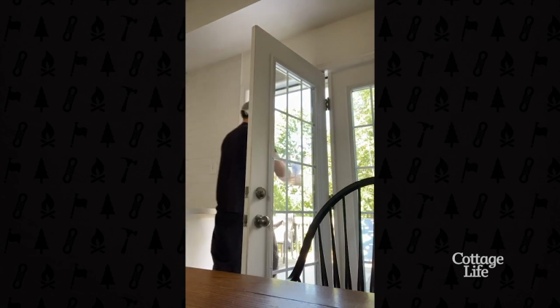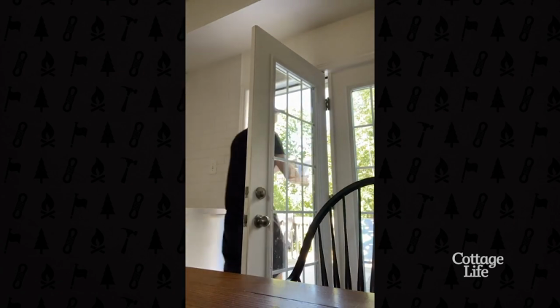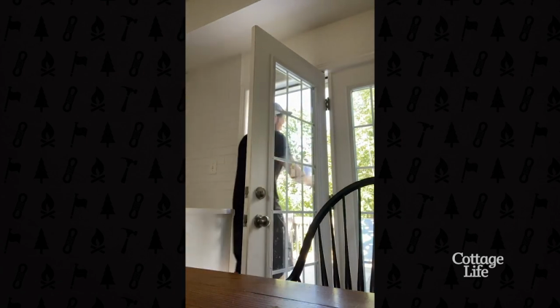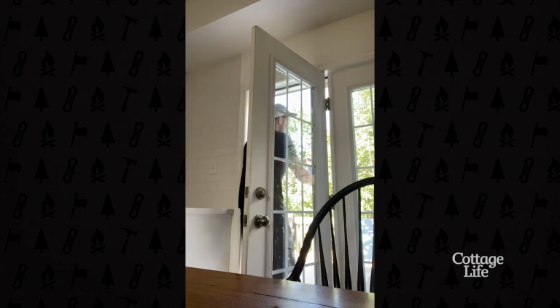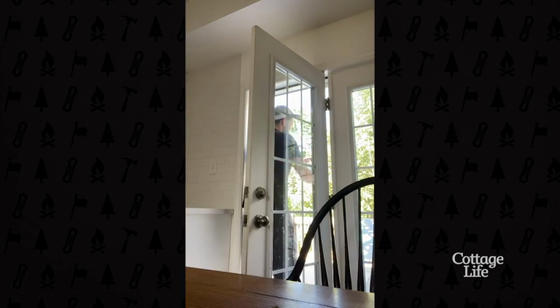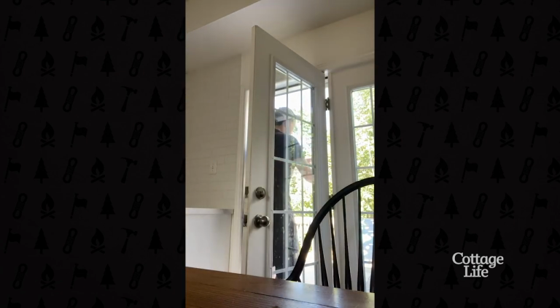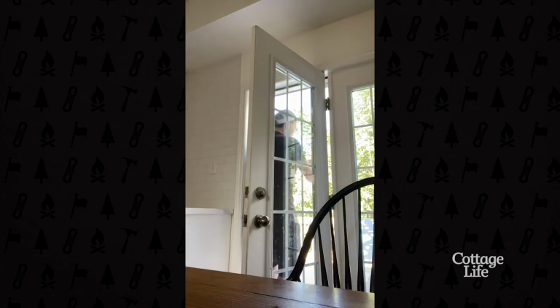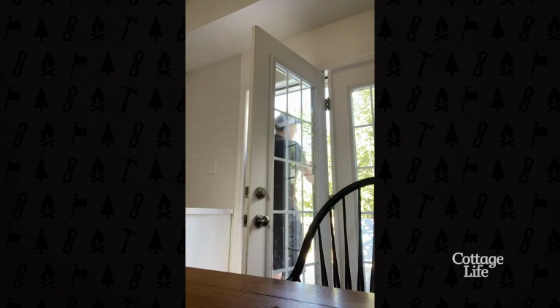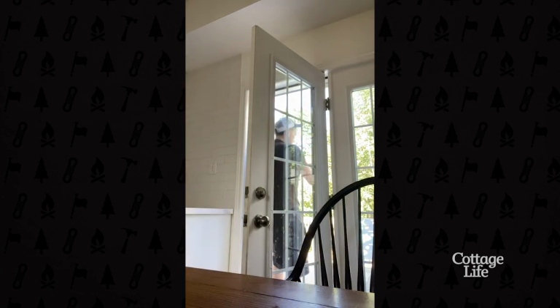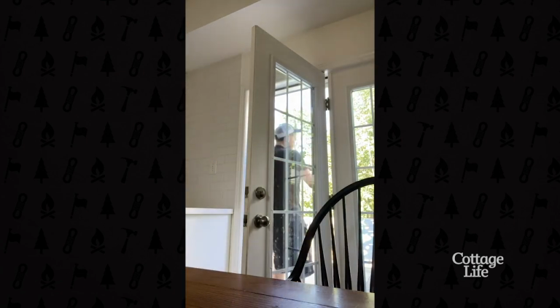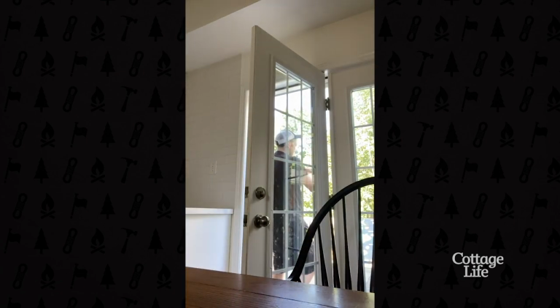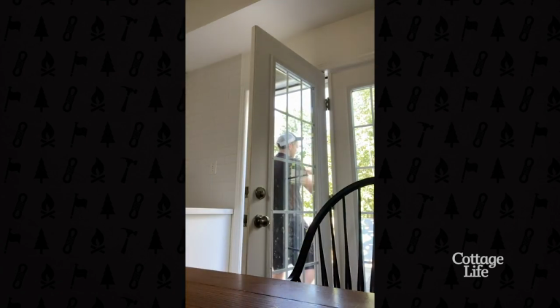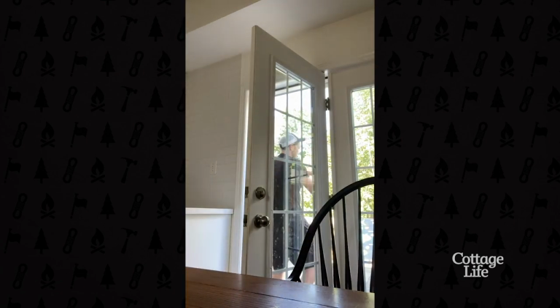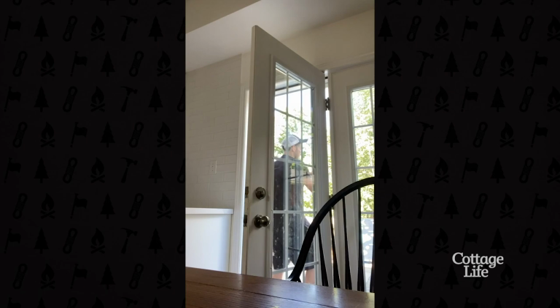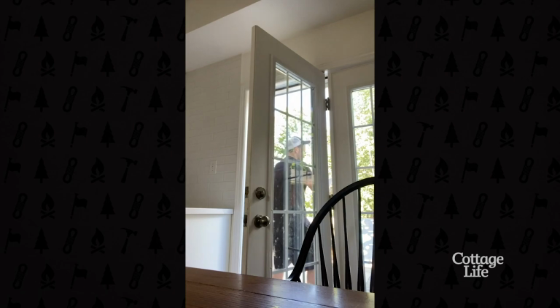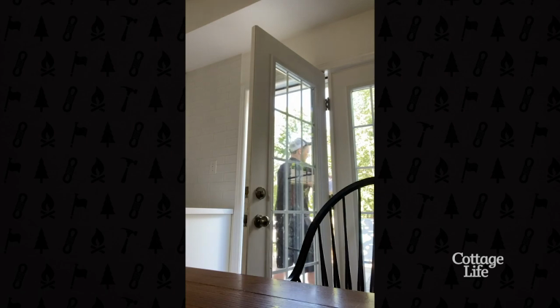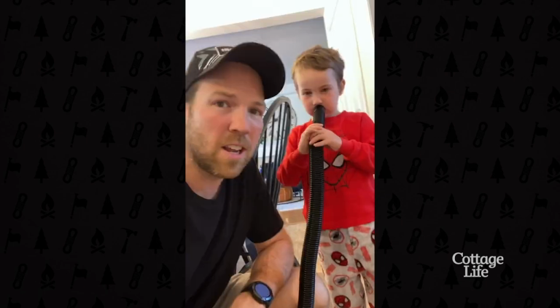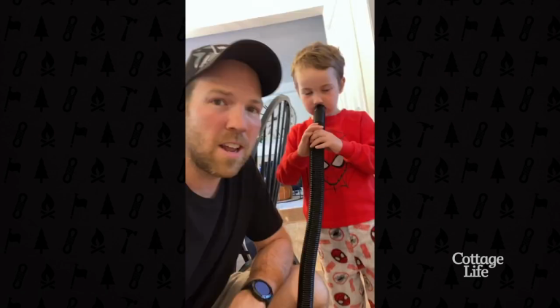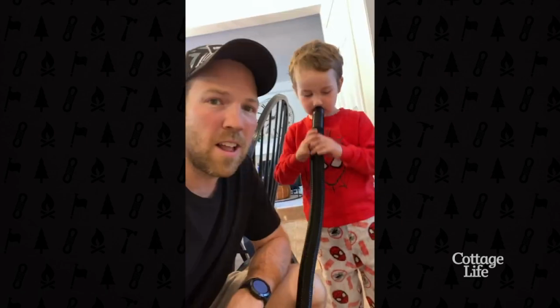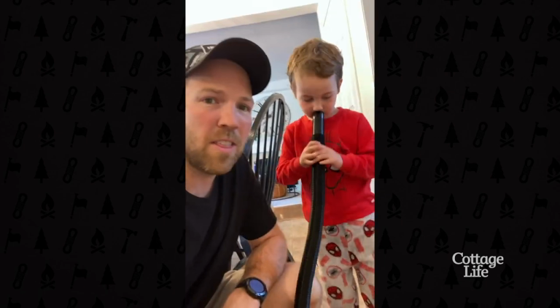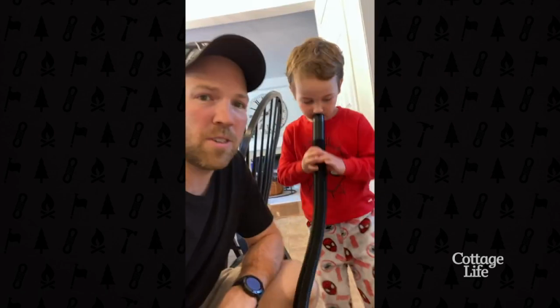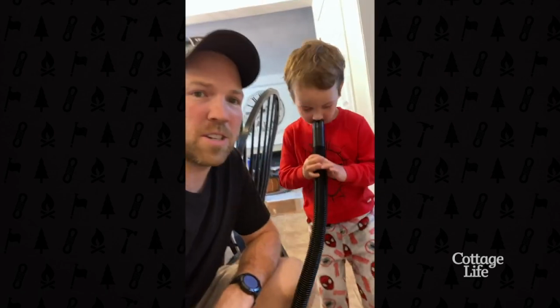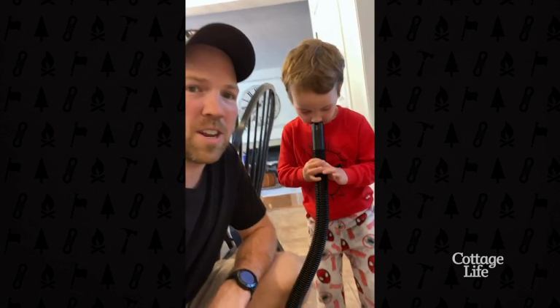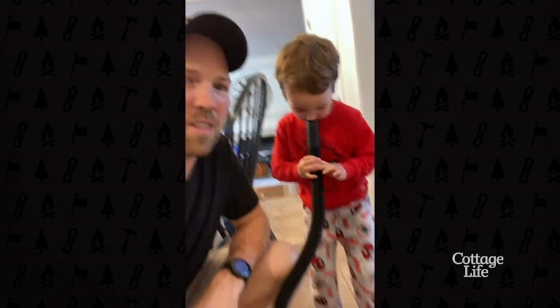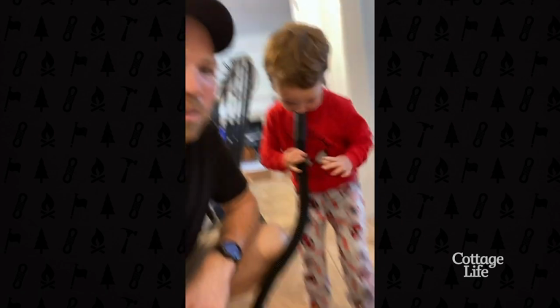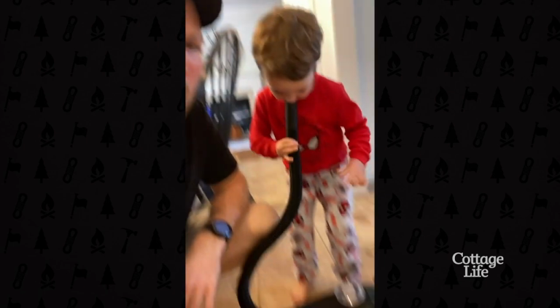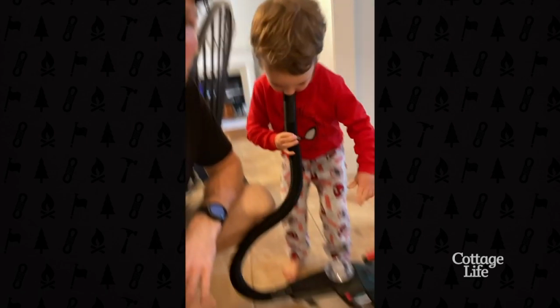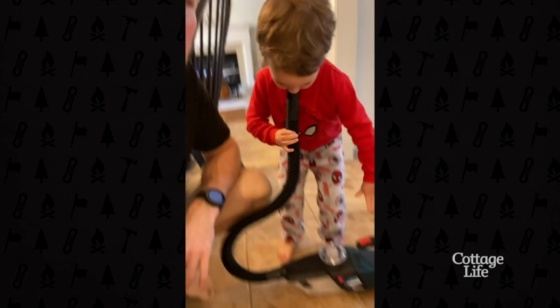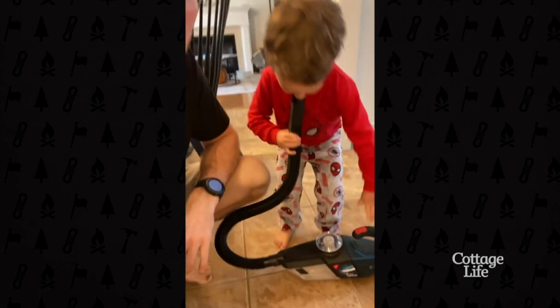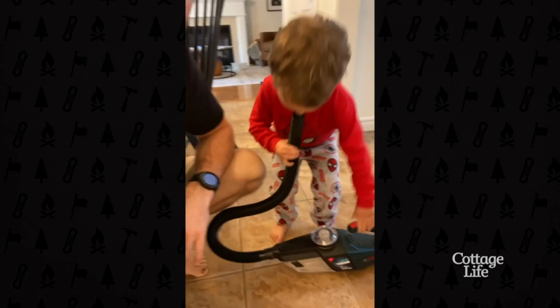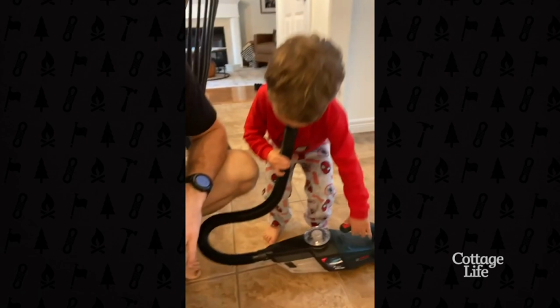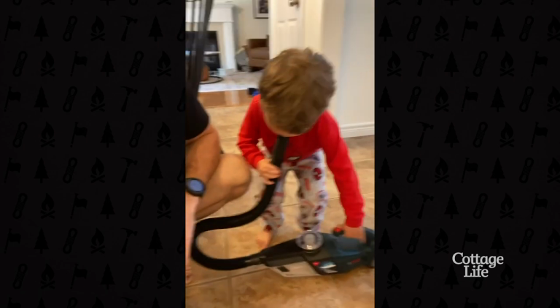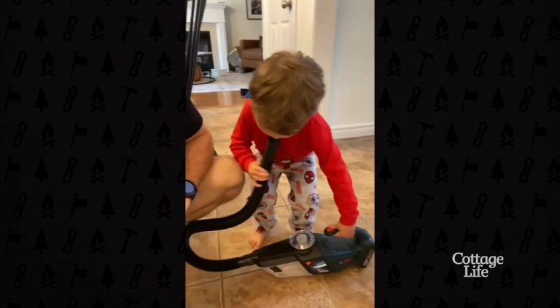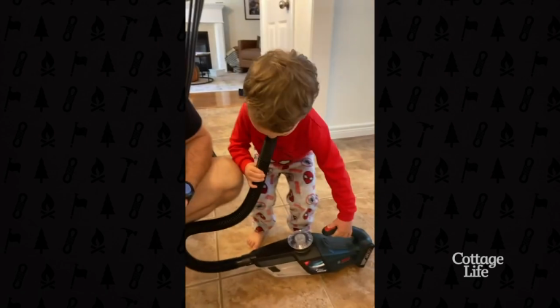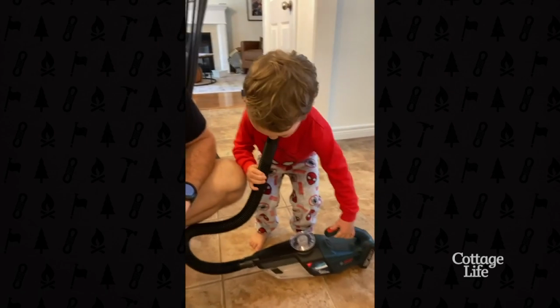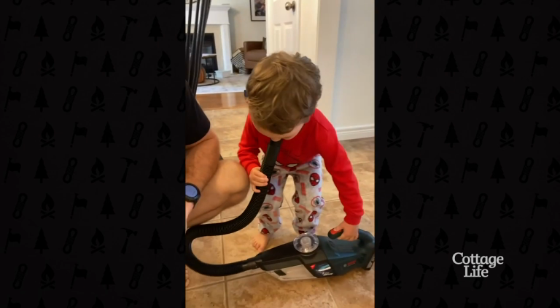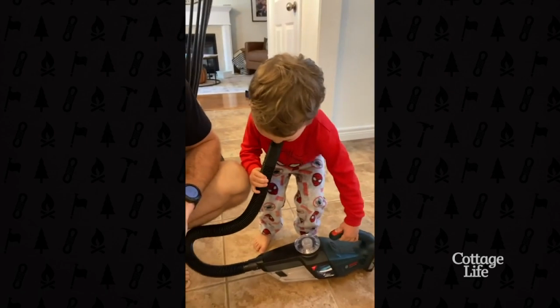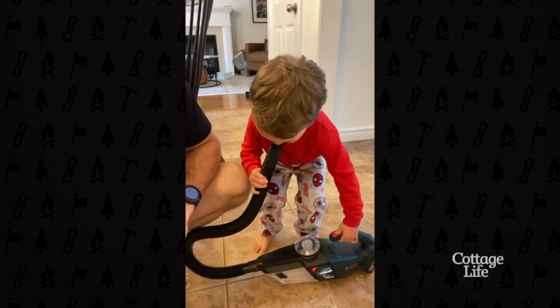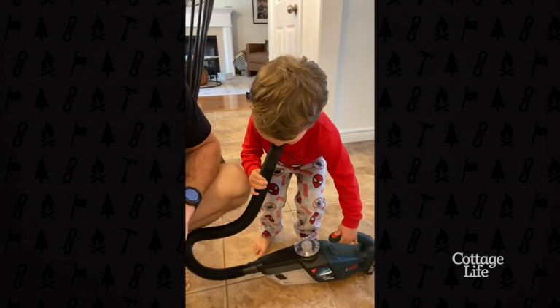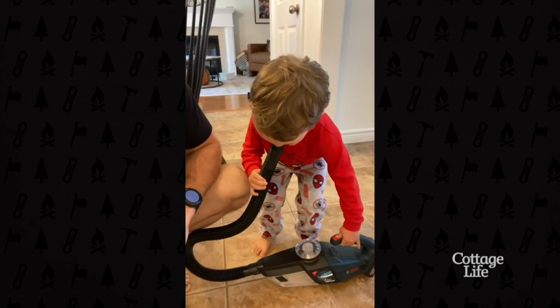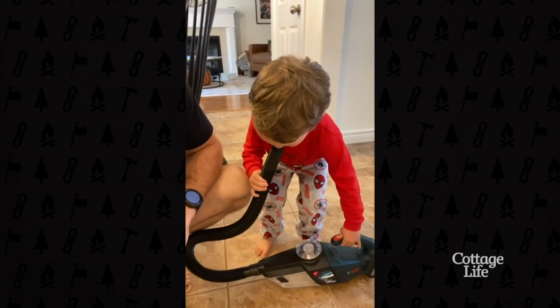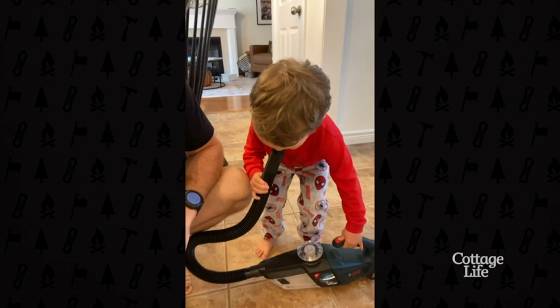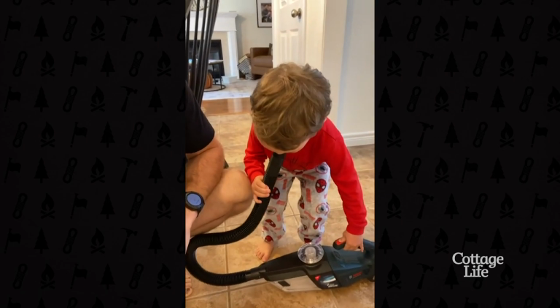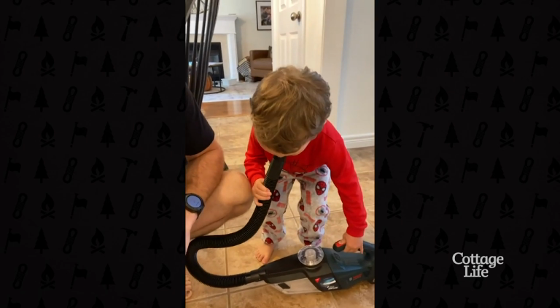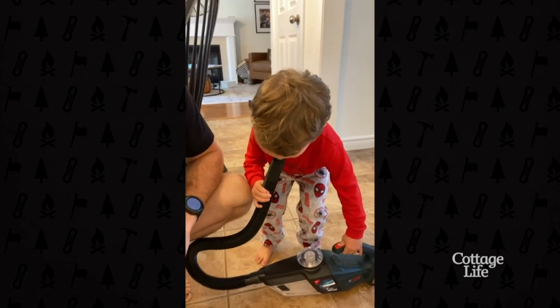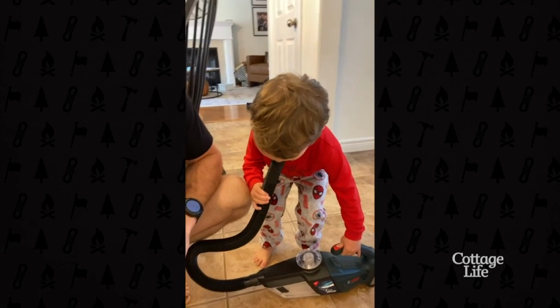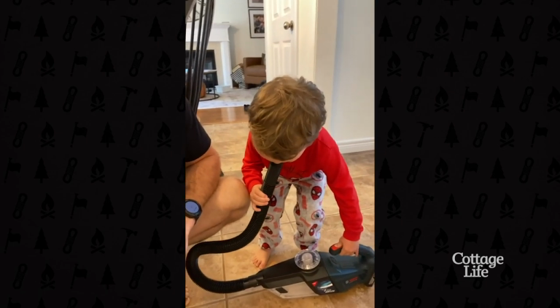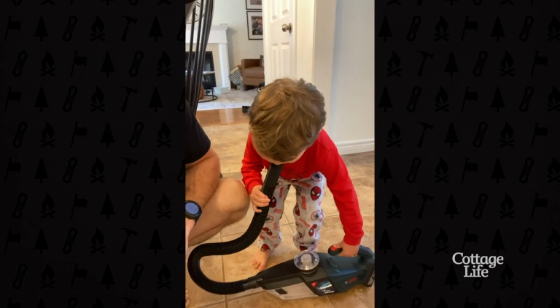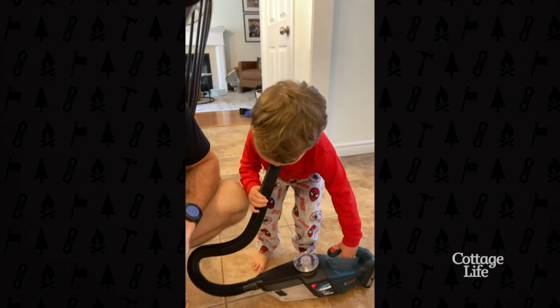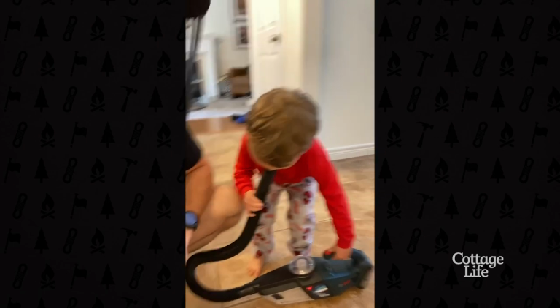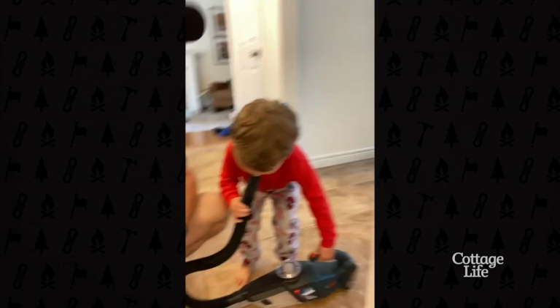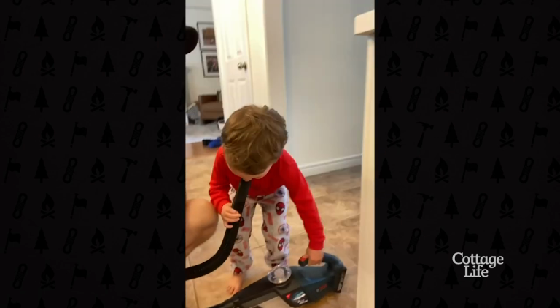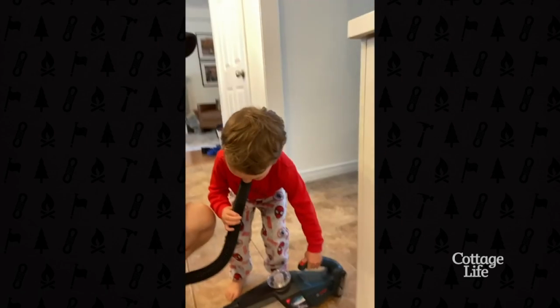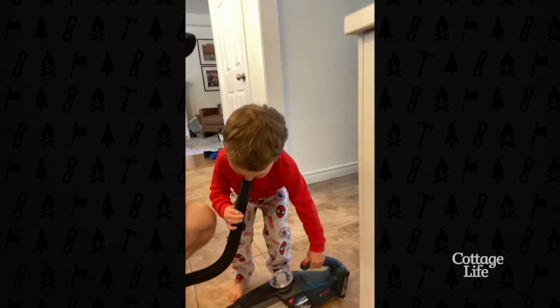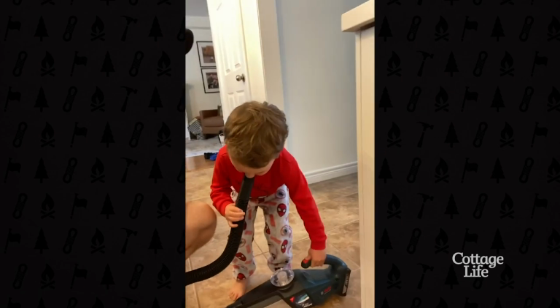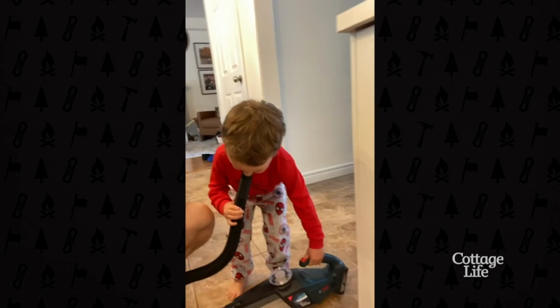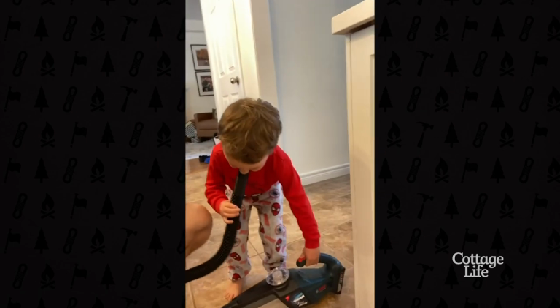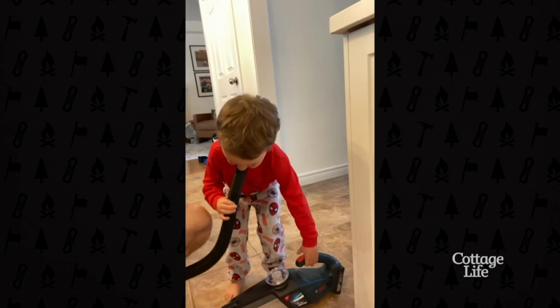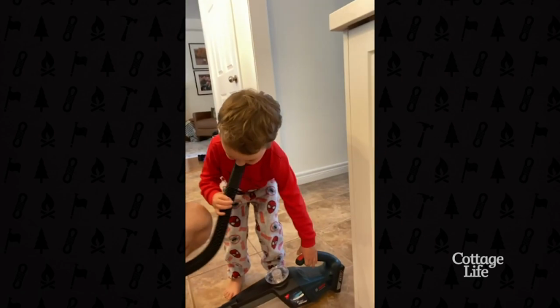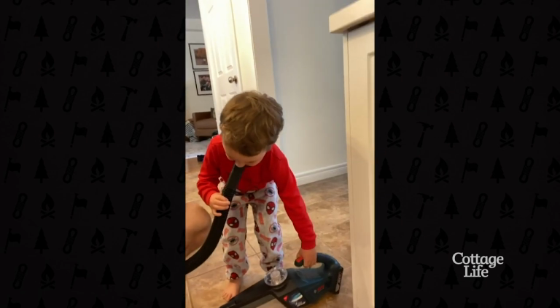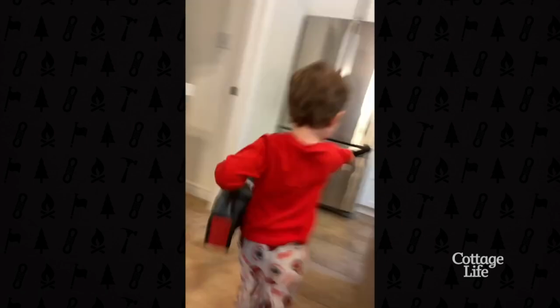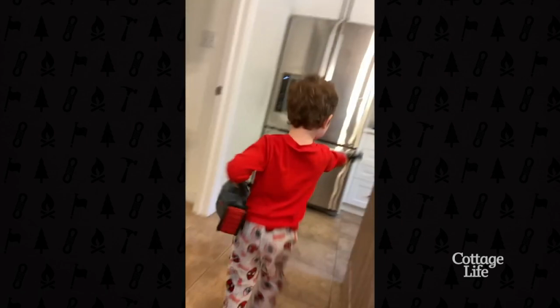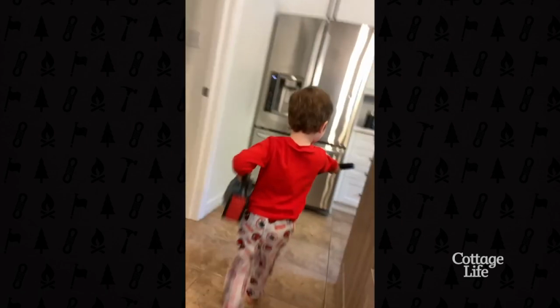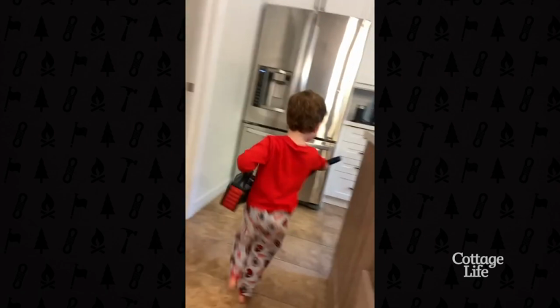If it doesn't work, there's another option — grab yourself a vacuum. Go! Go!